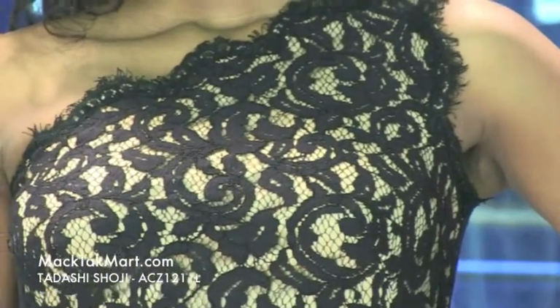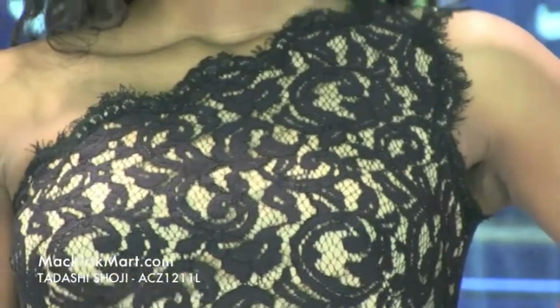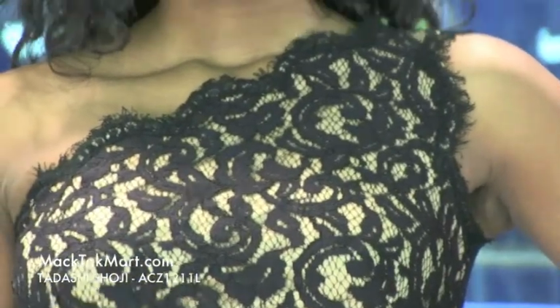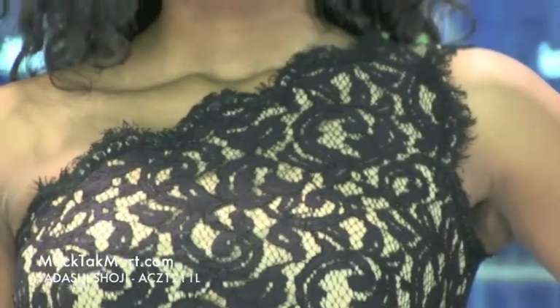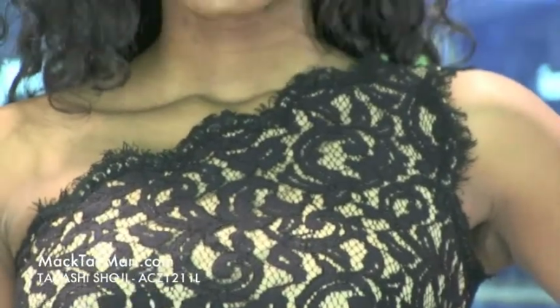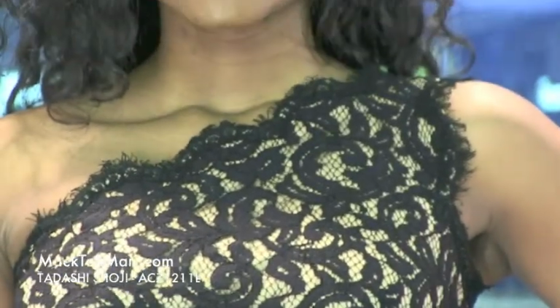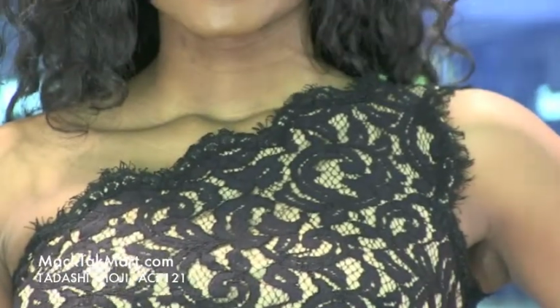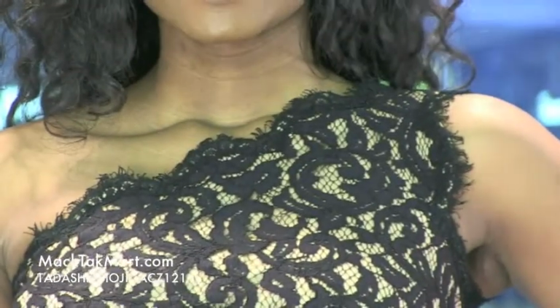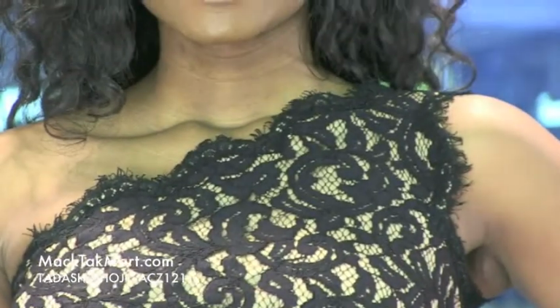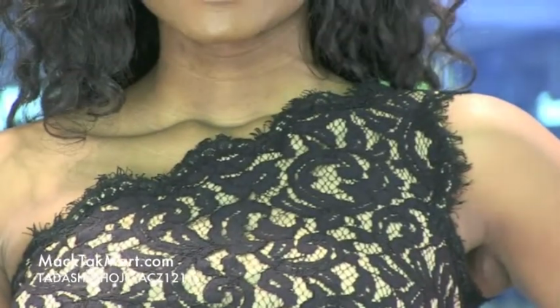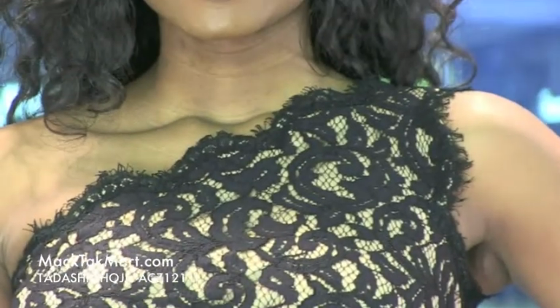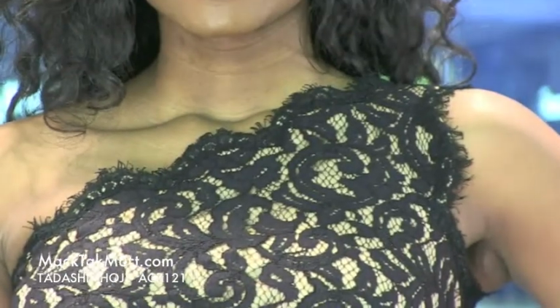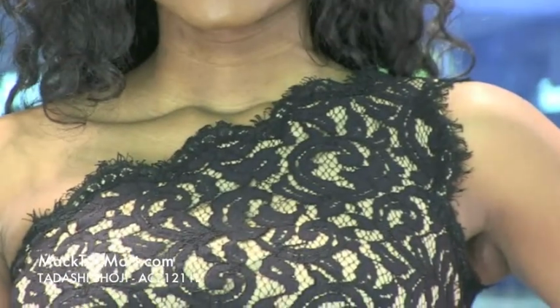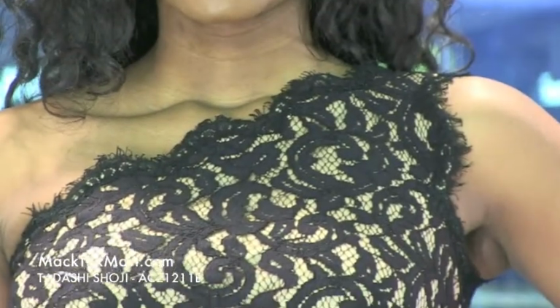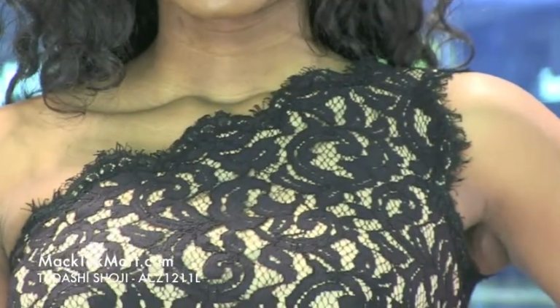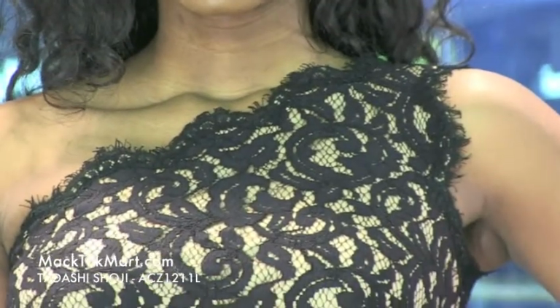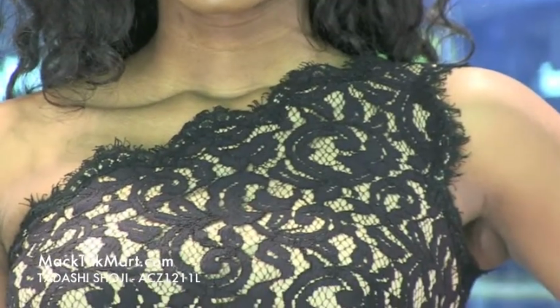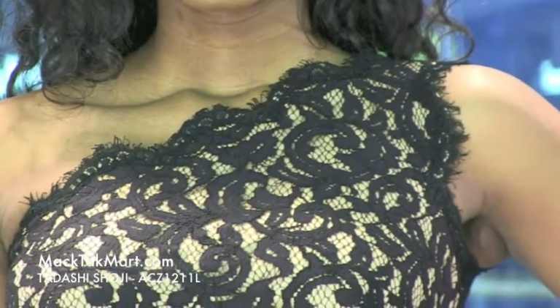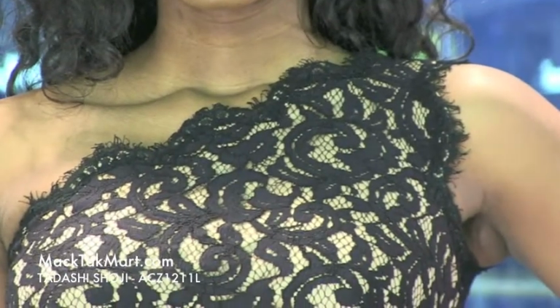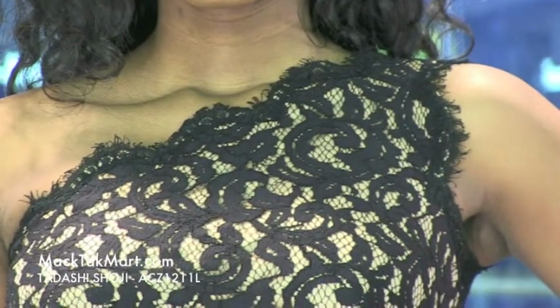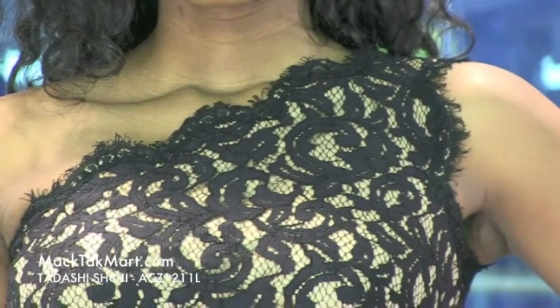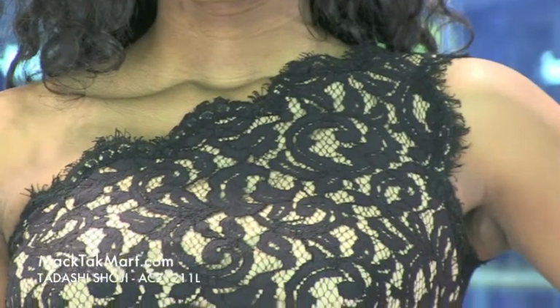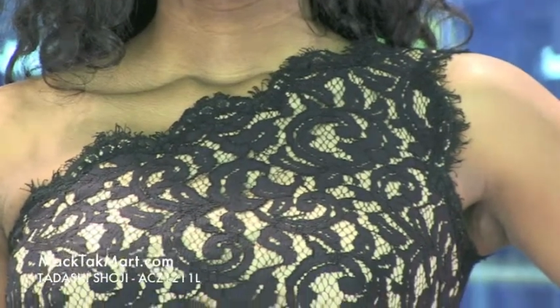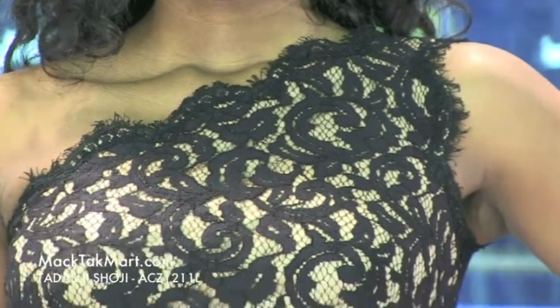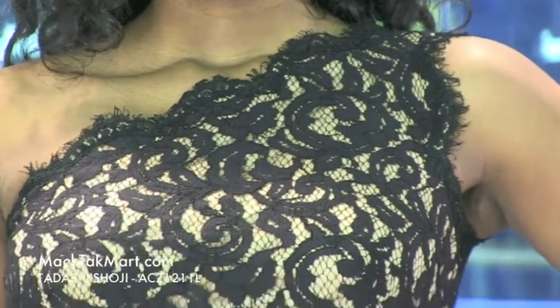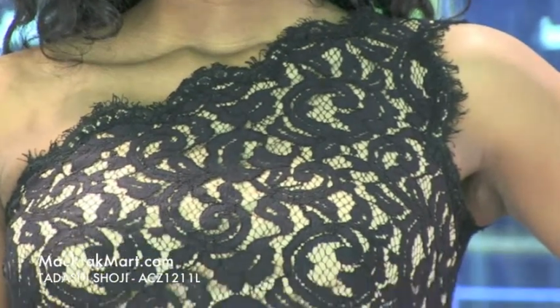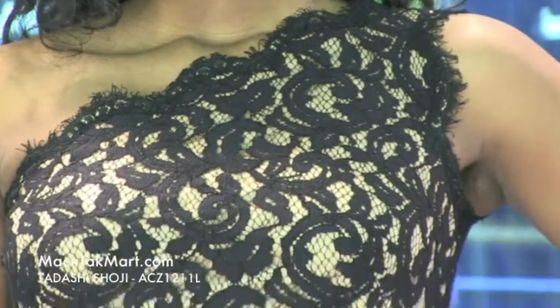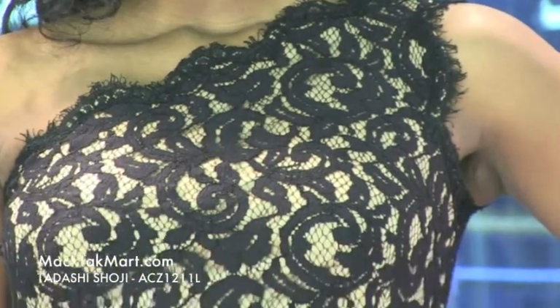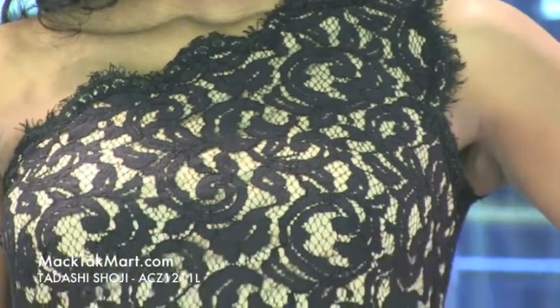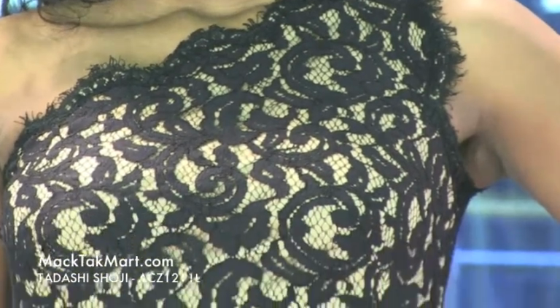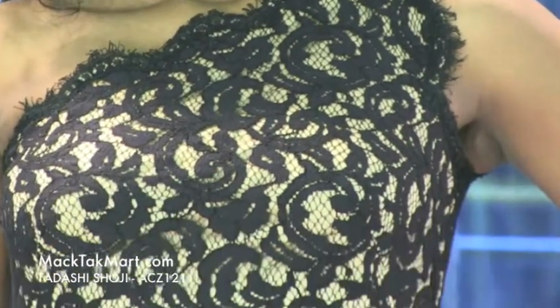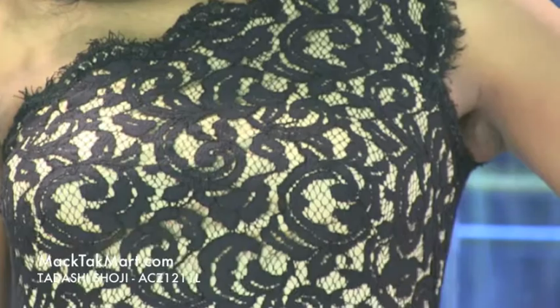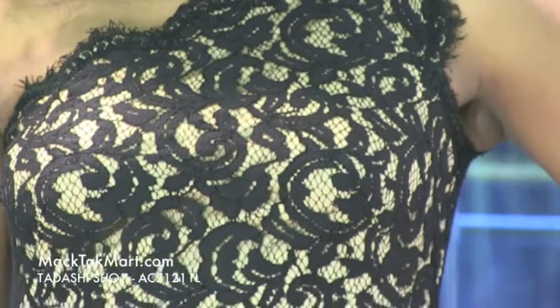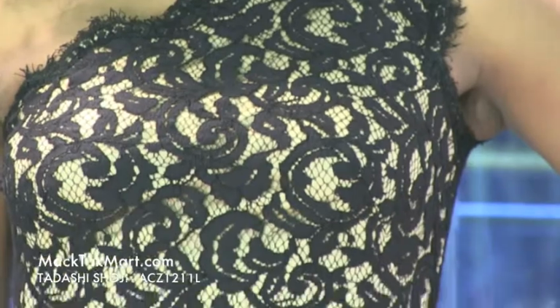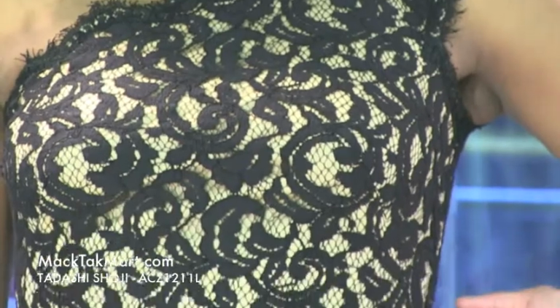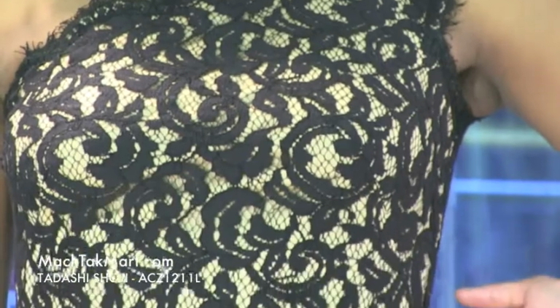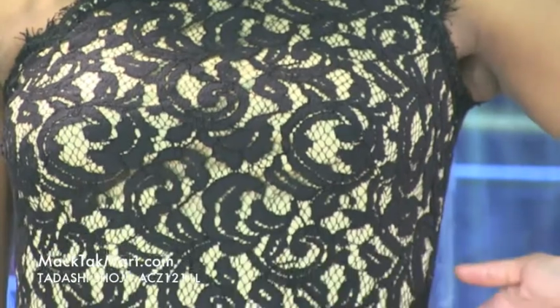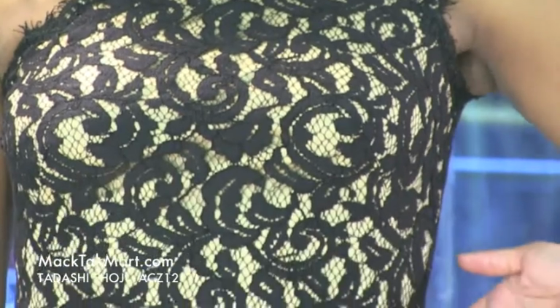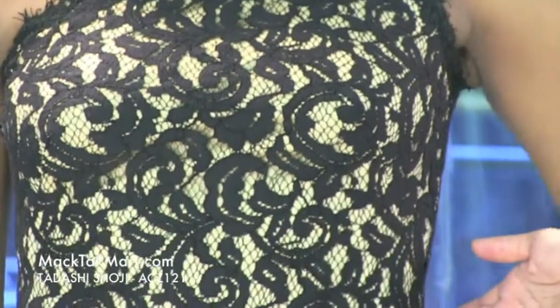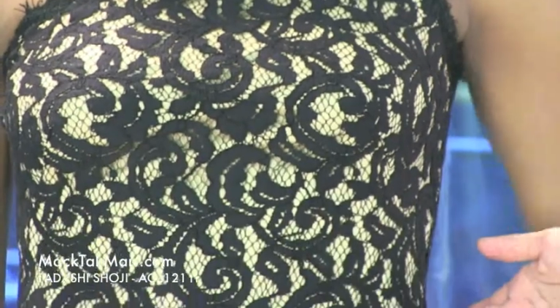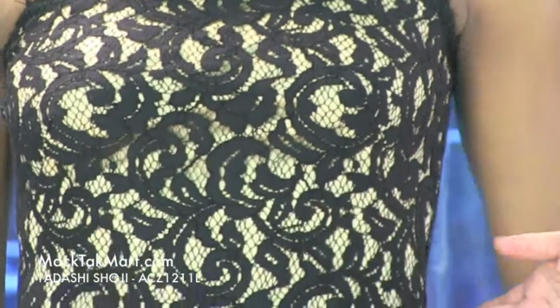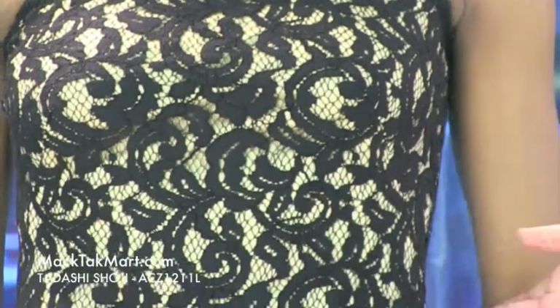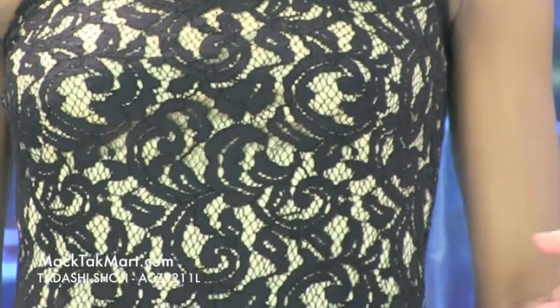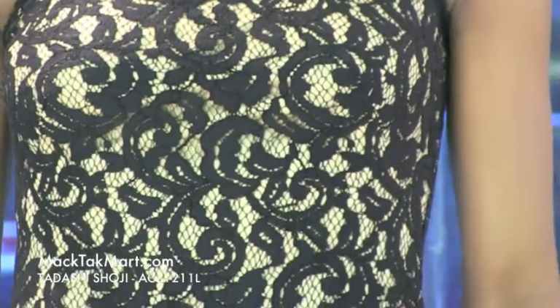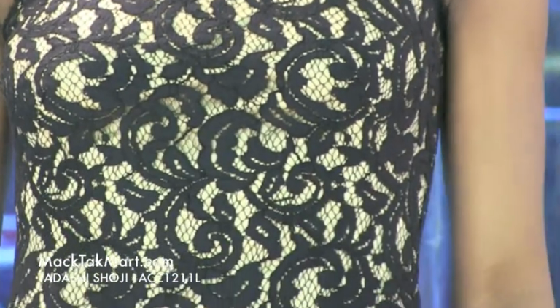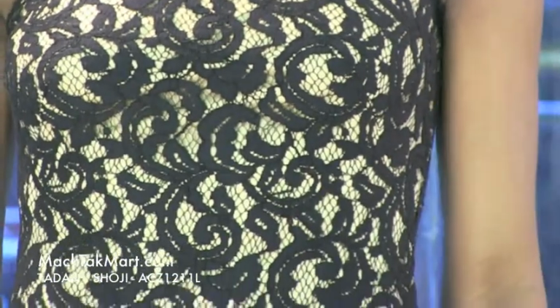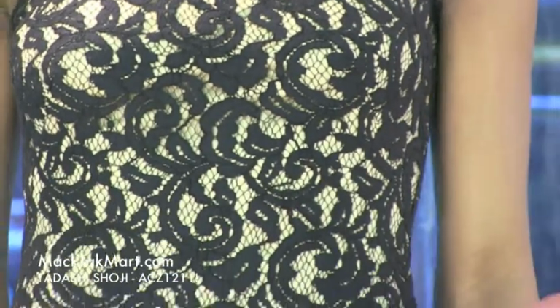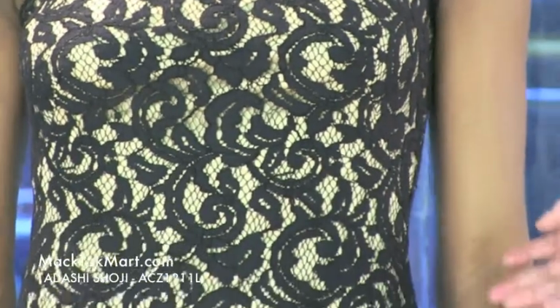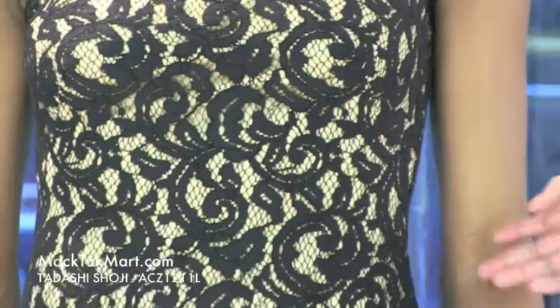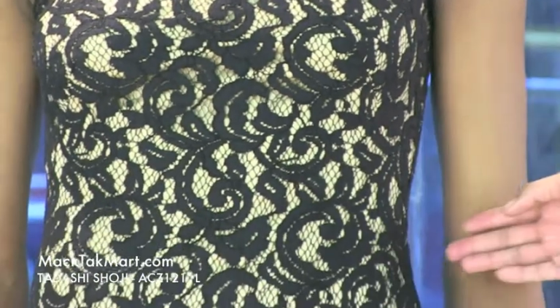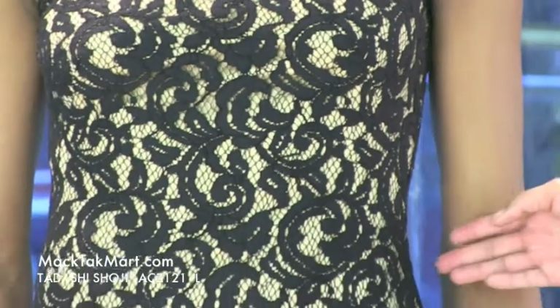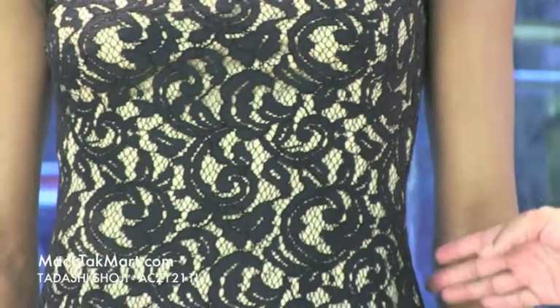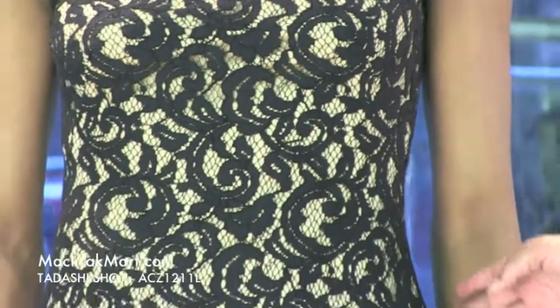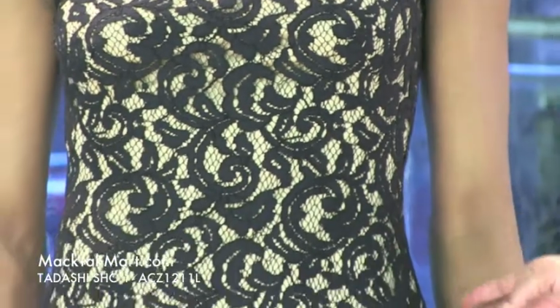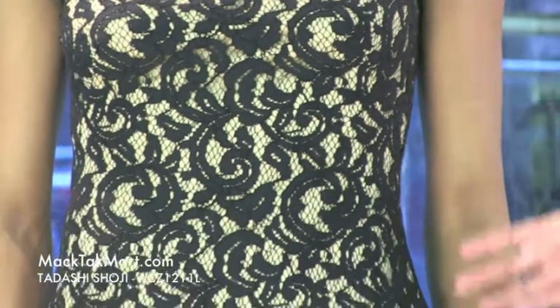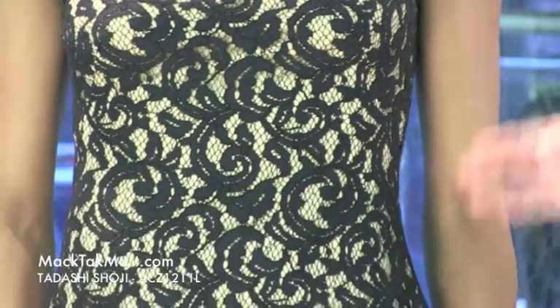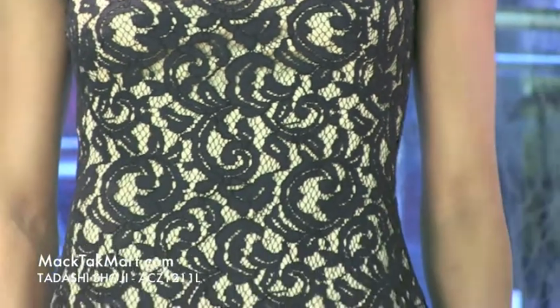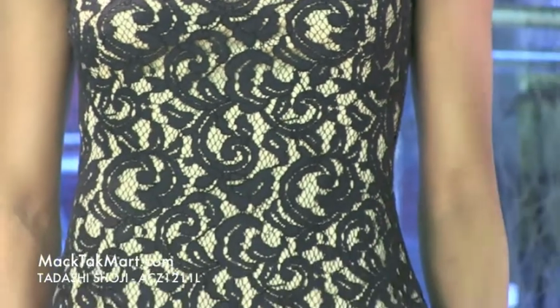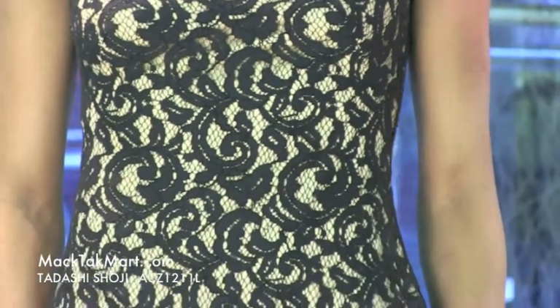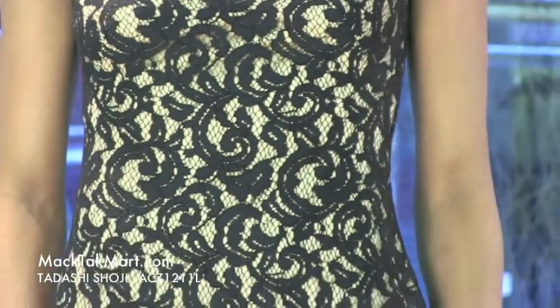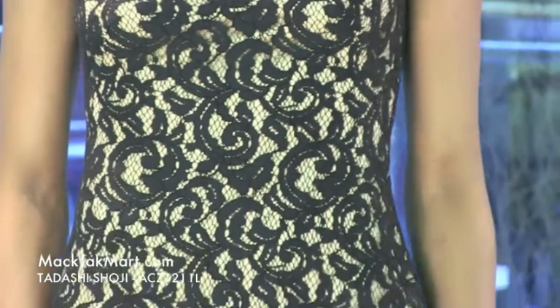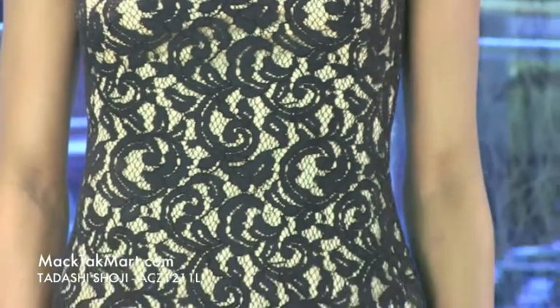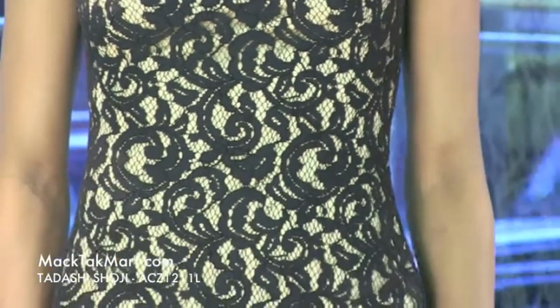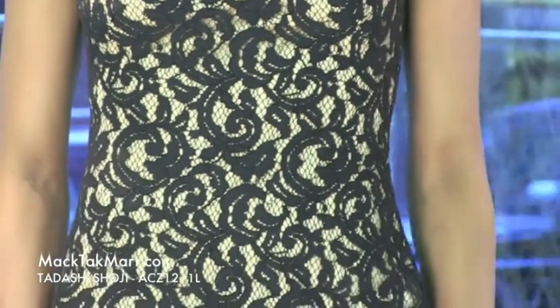This is an A-line dress, so if you're curvier, this is definitely going to accentuate those womanly curves.